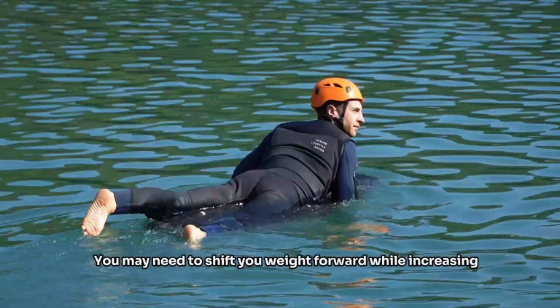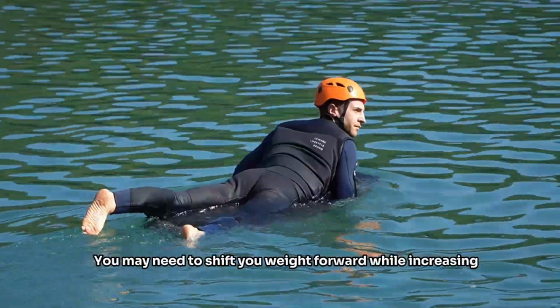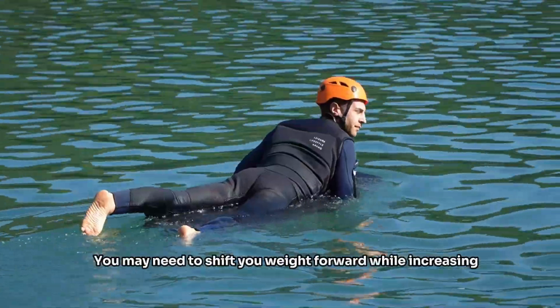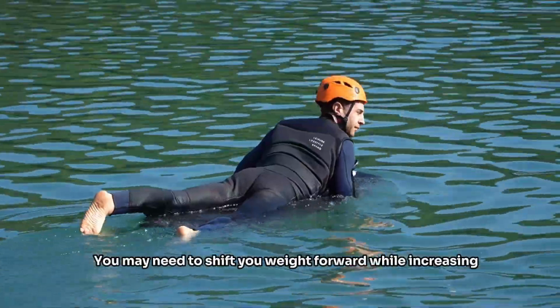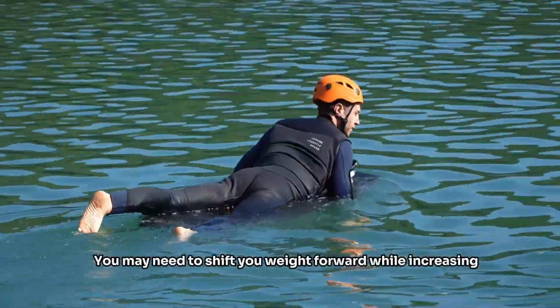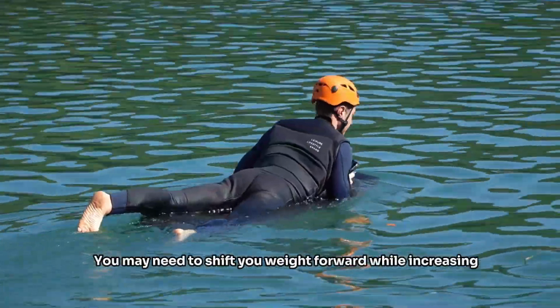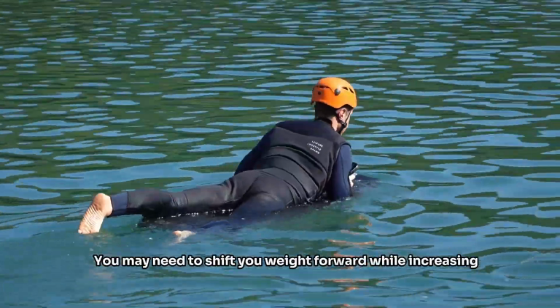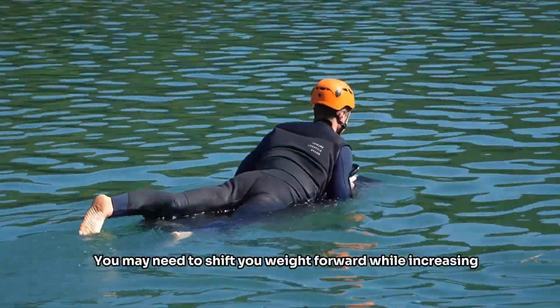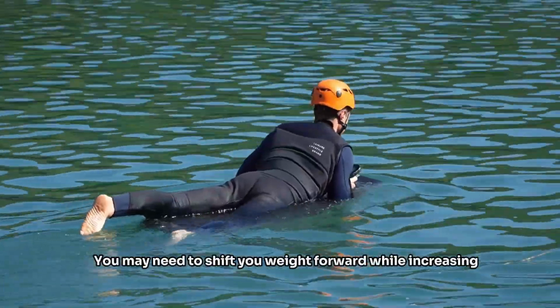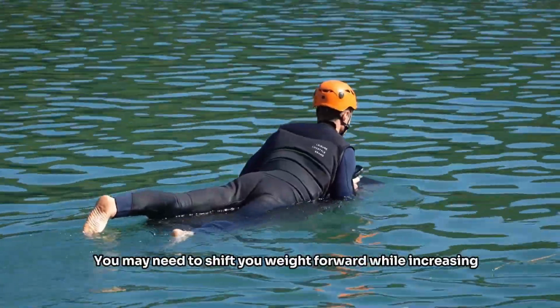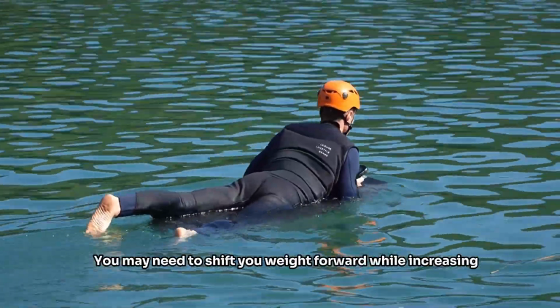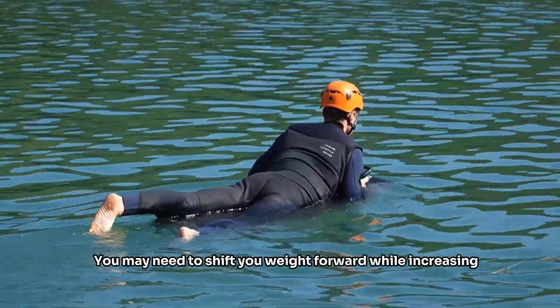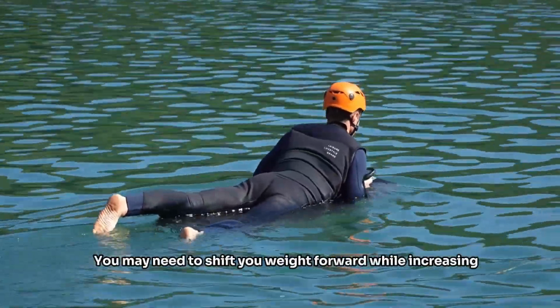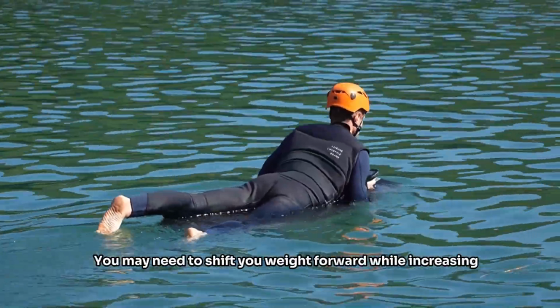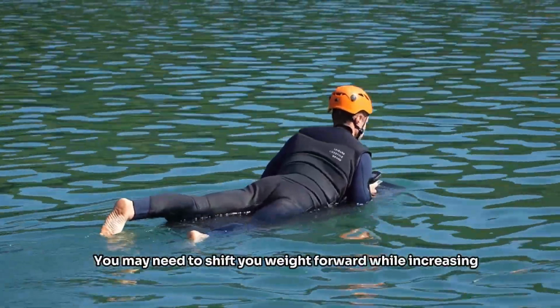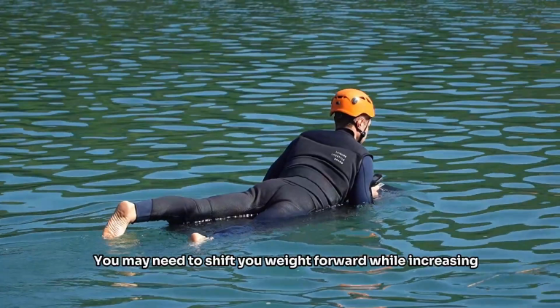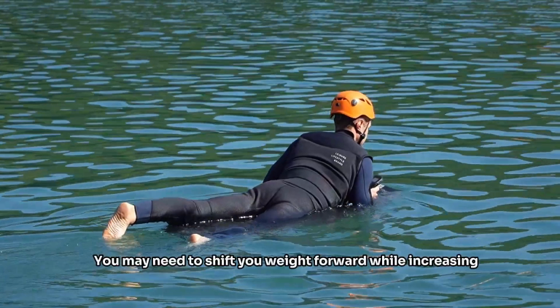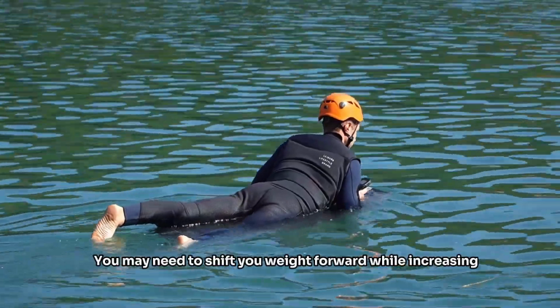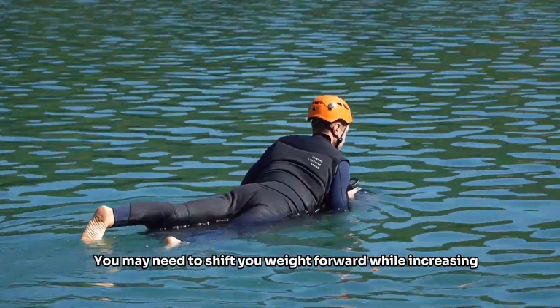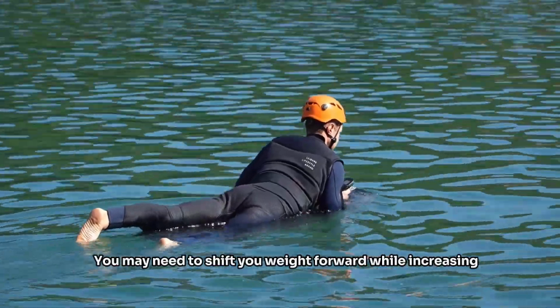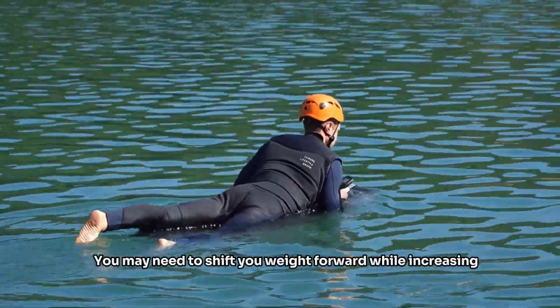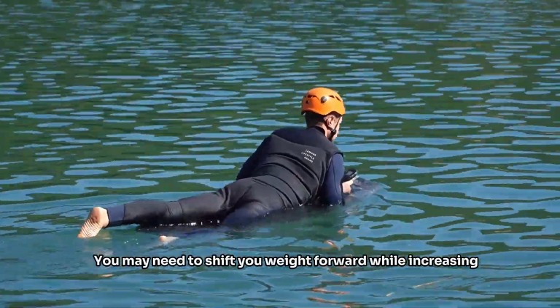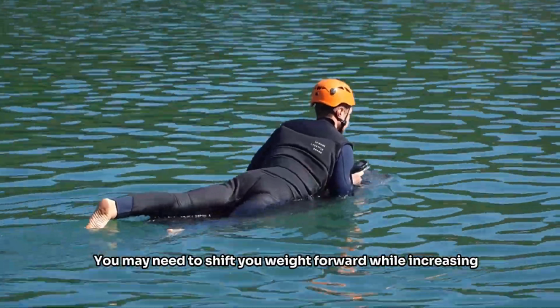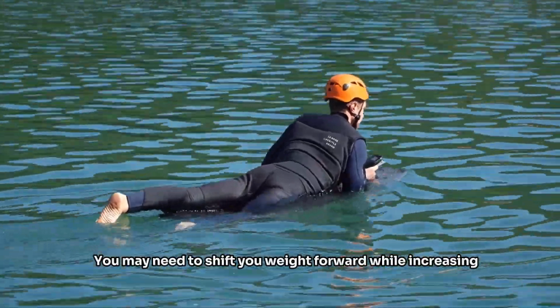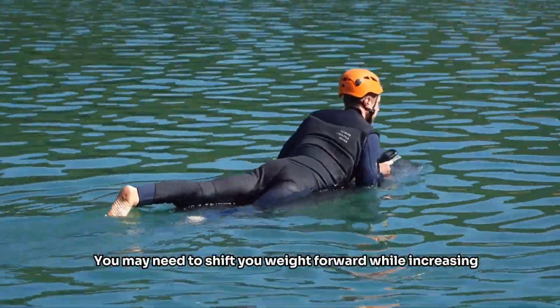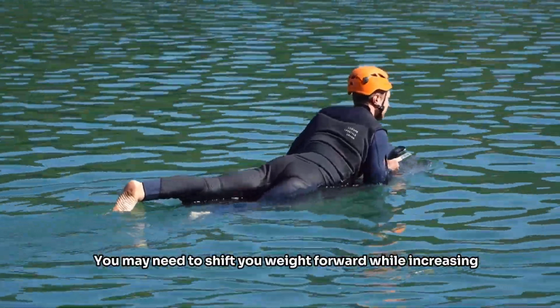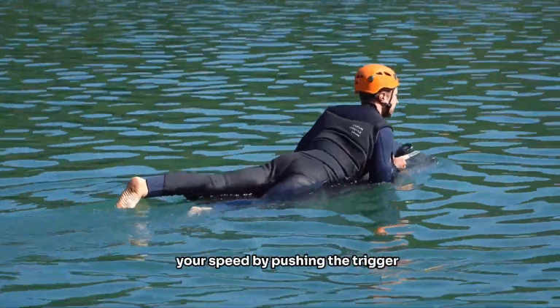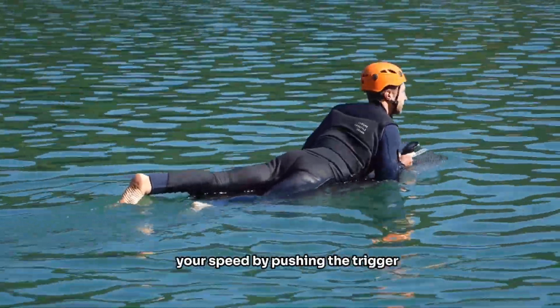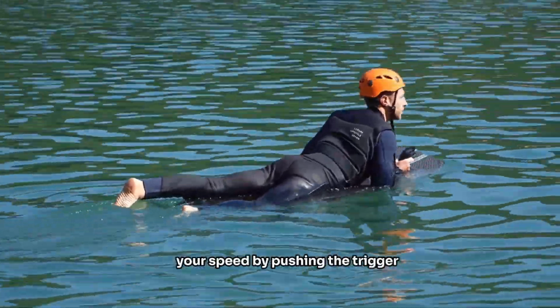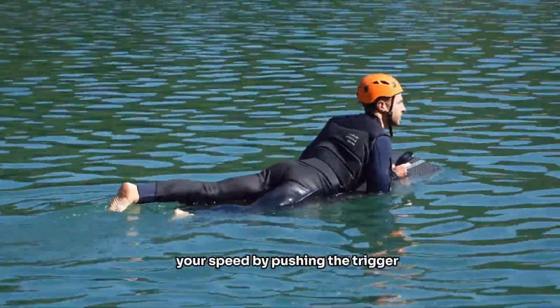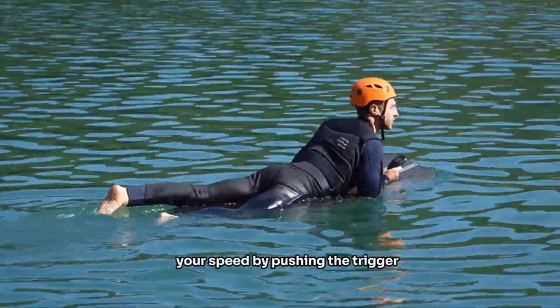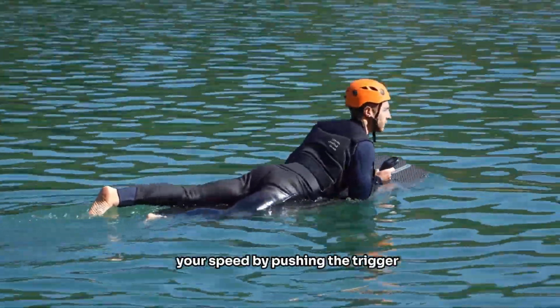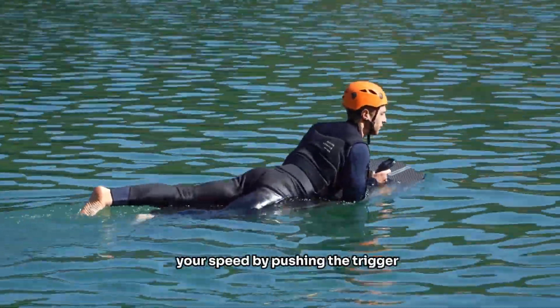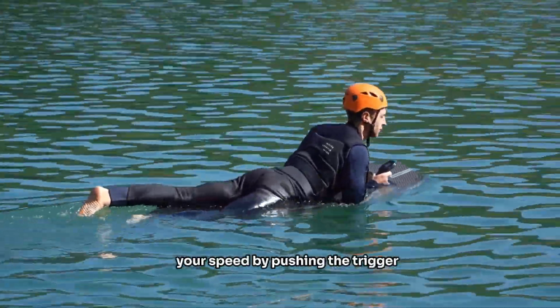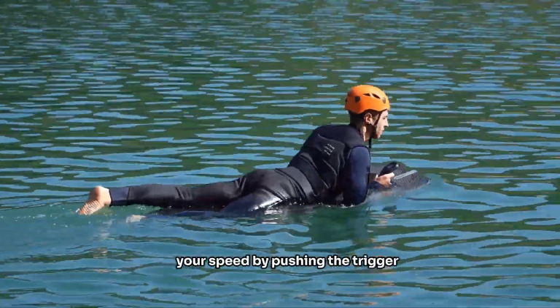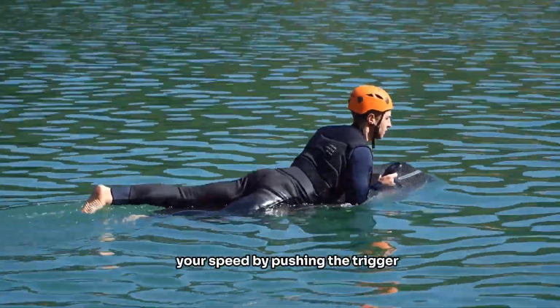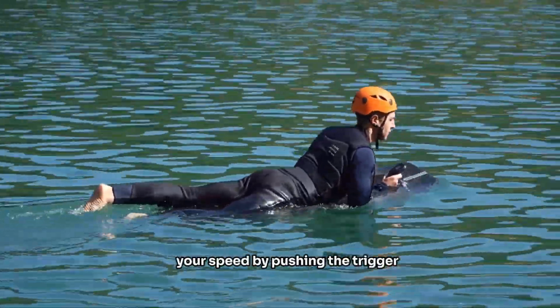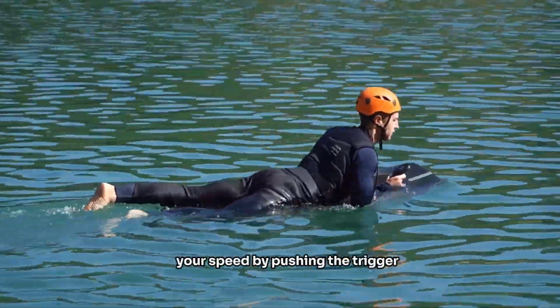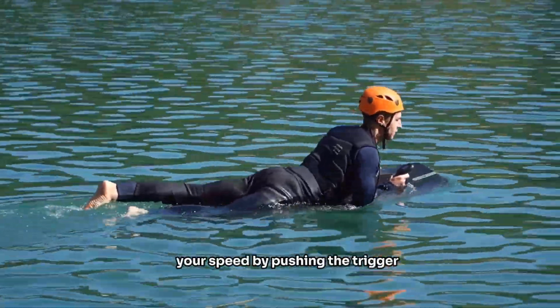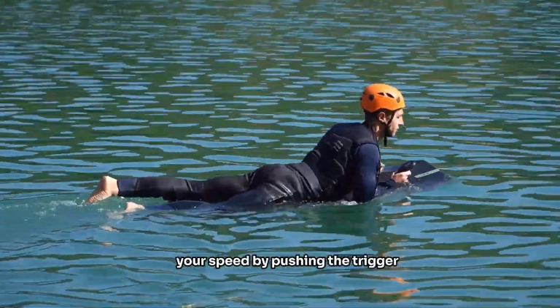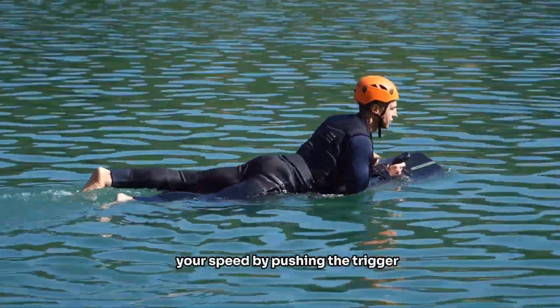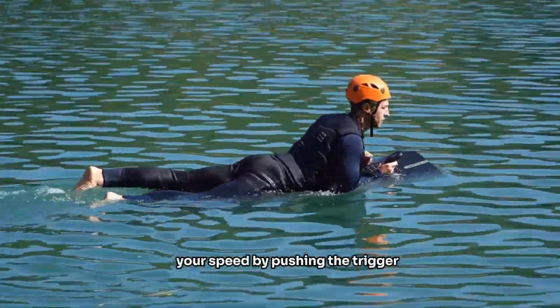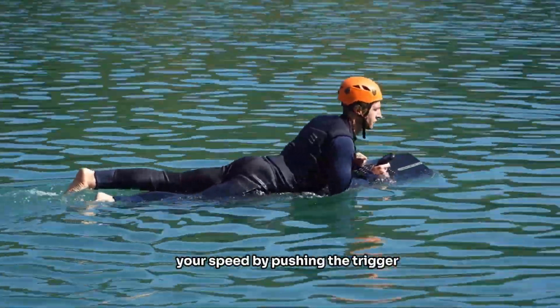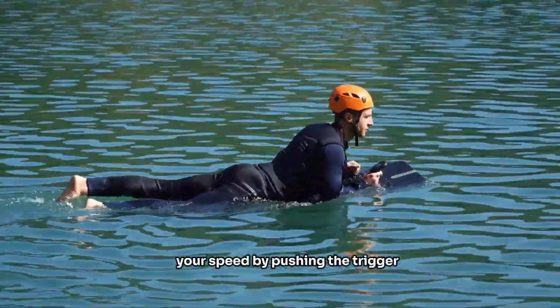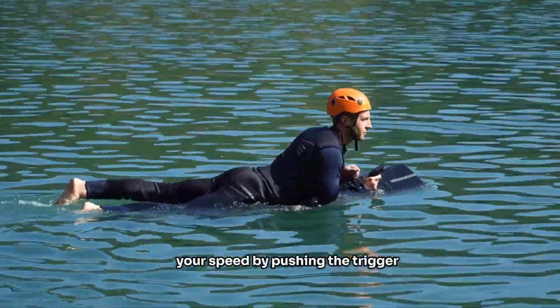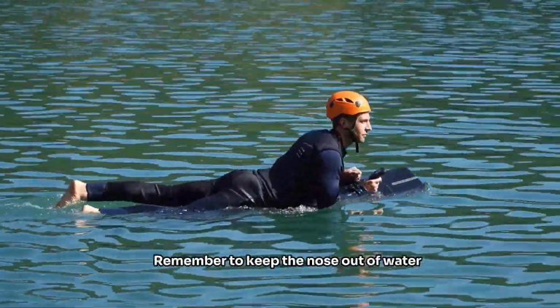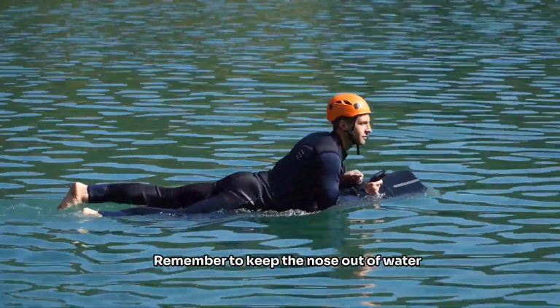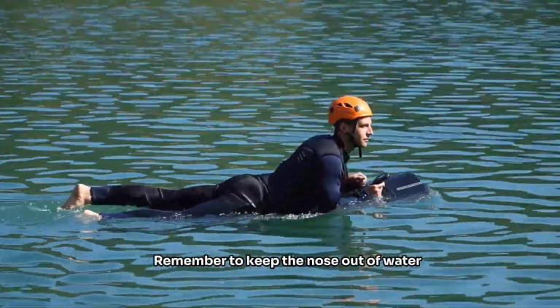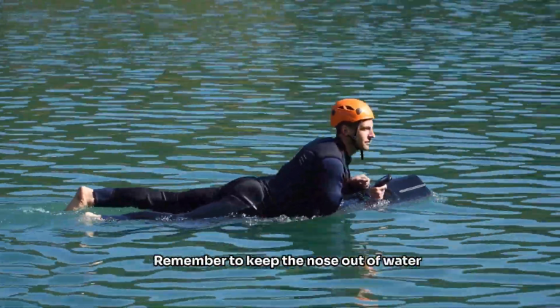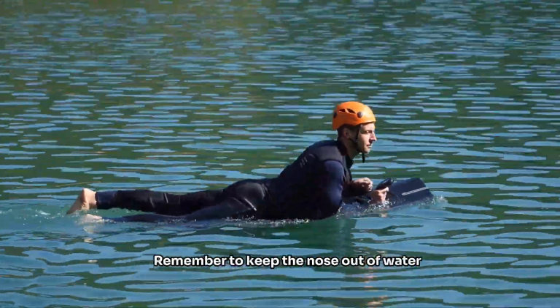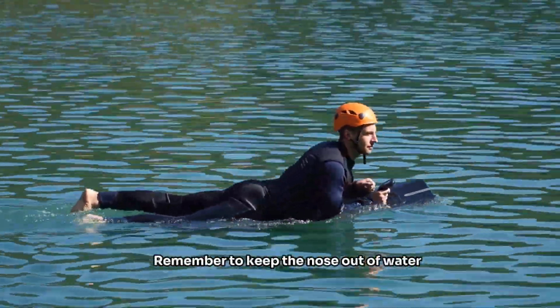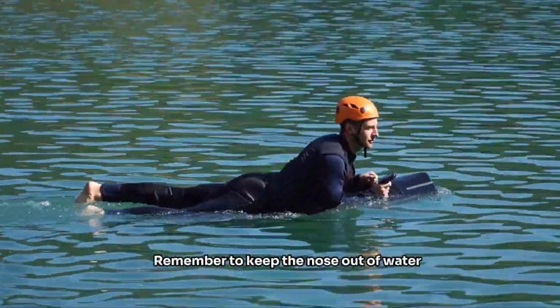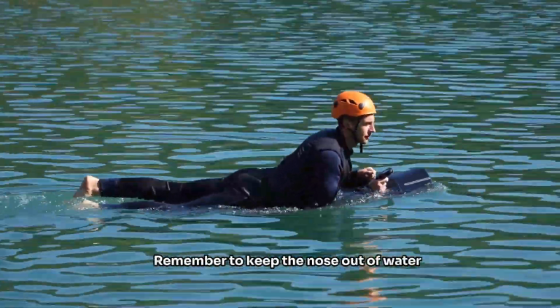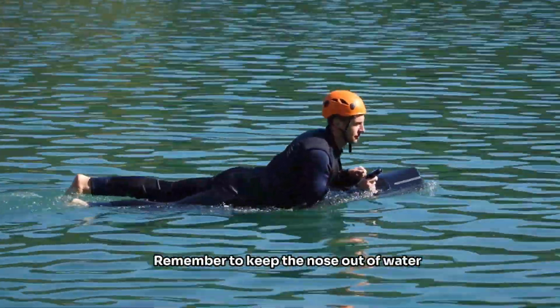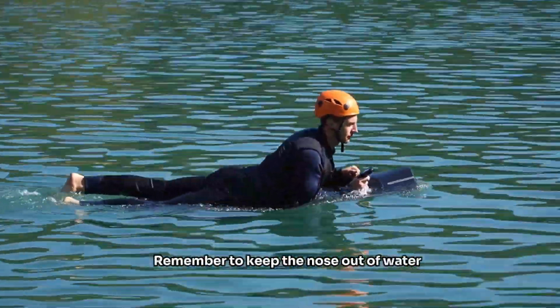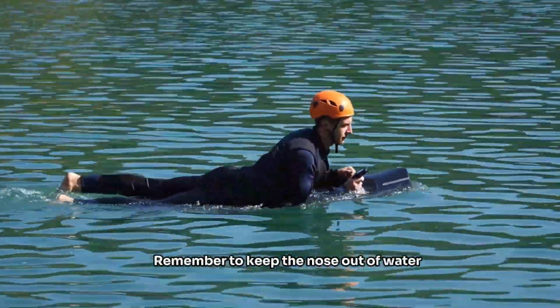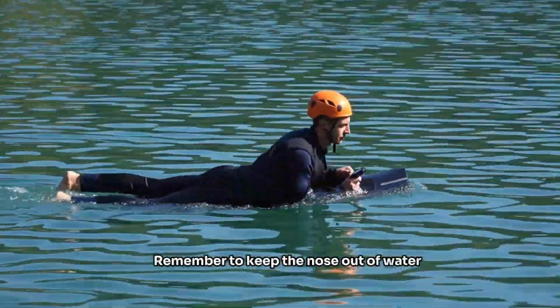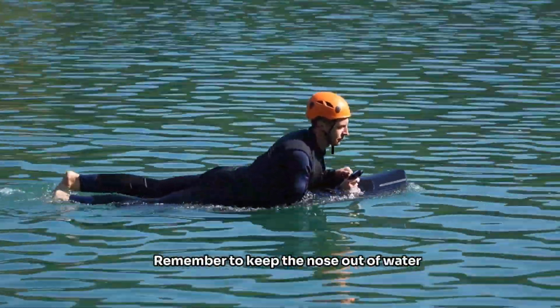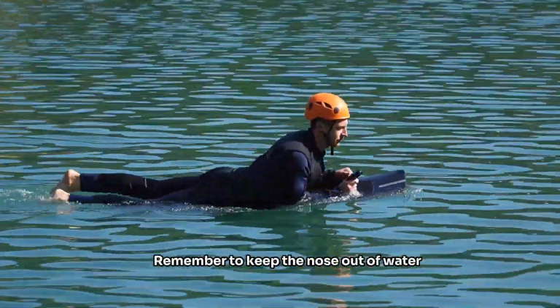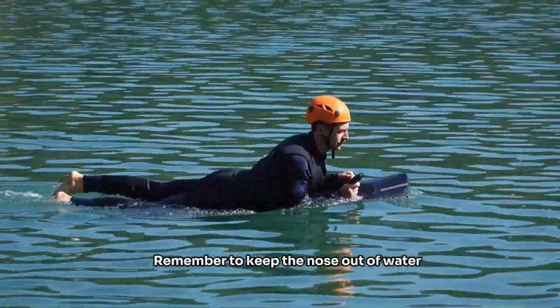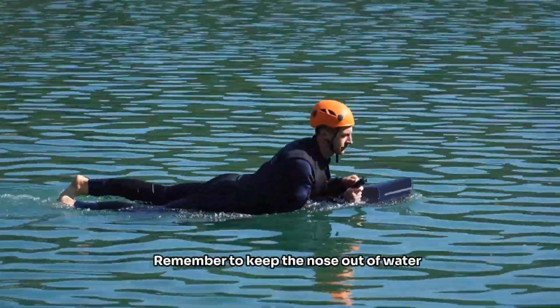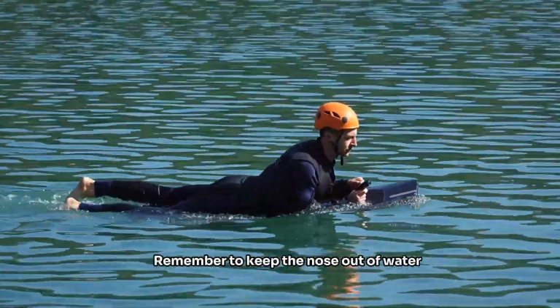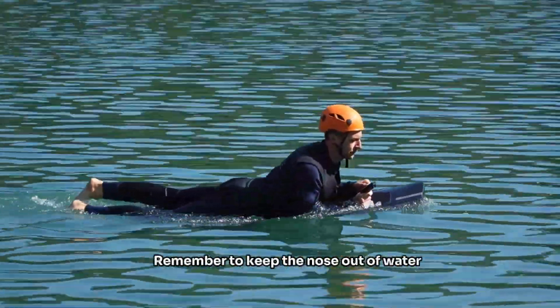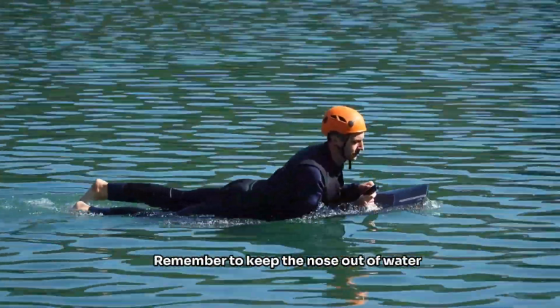You may need to shift your weight forward while increasing your speed by pushing the trigger. Remember to keep the nose out of the water.